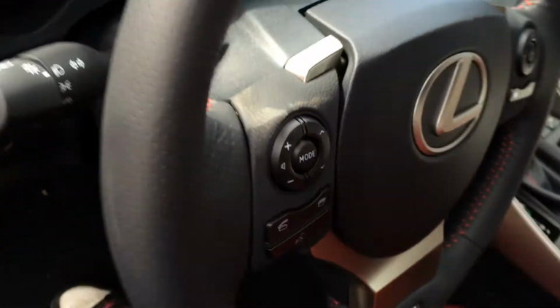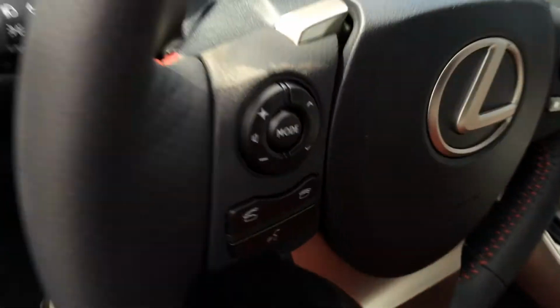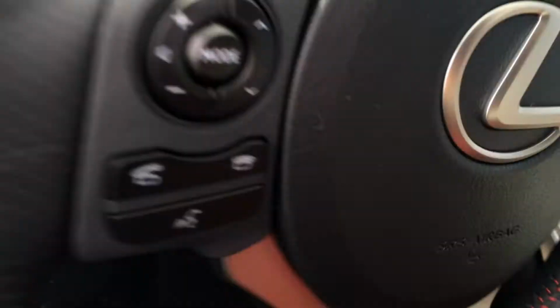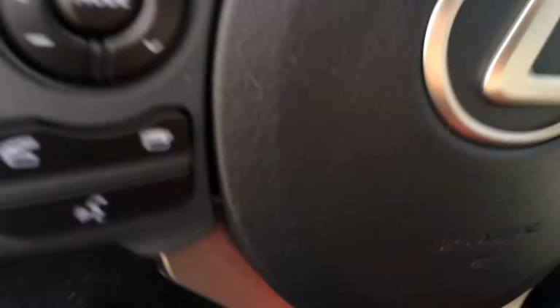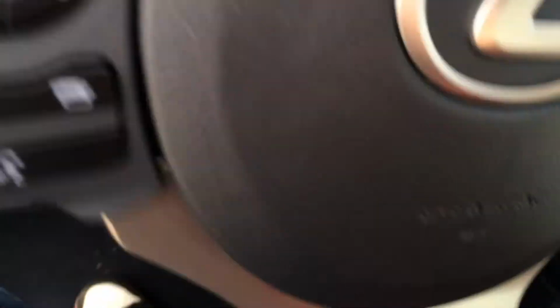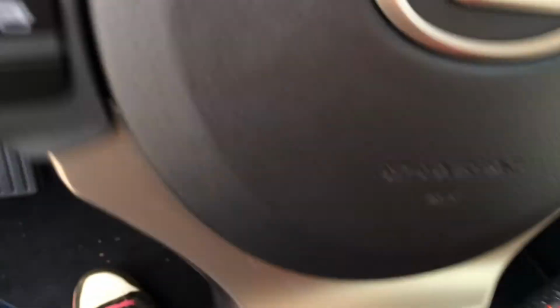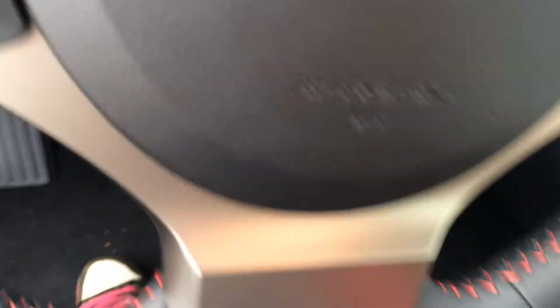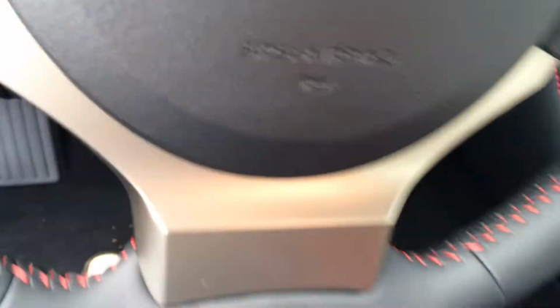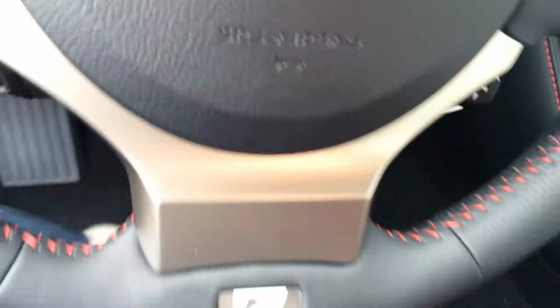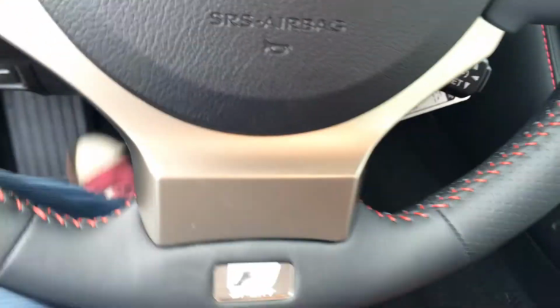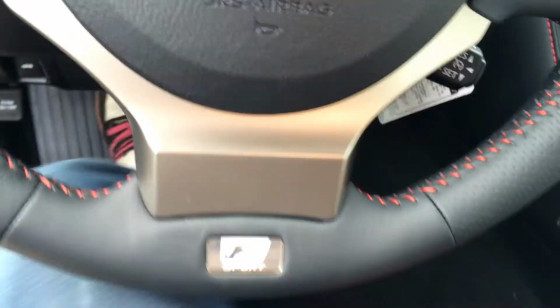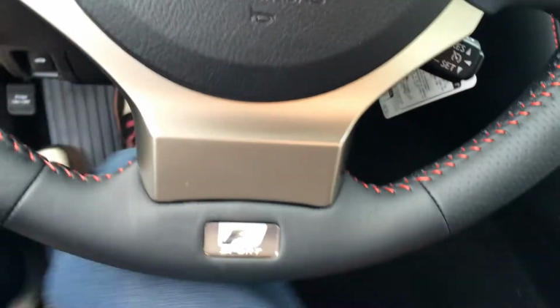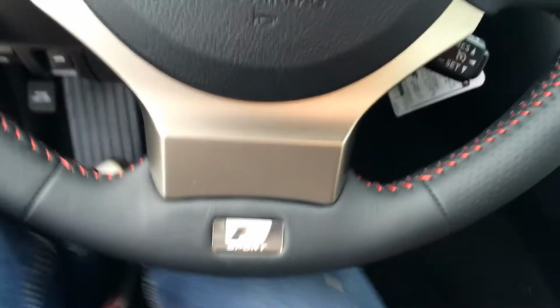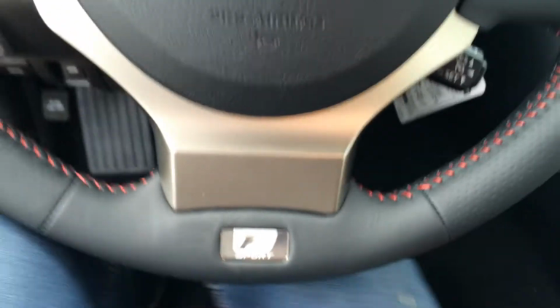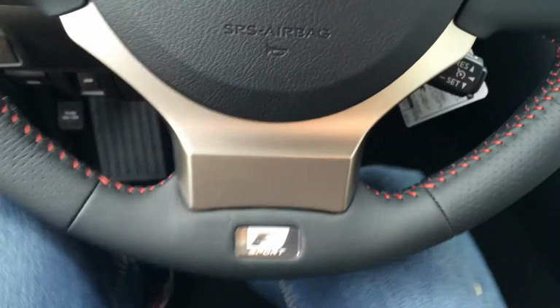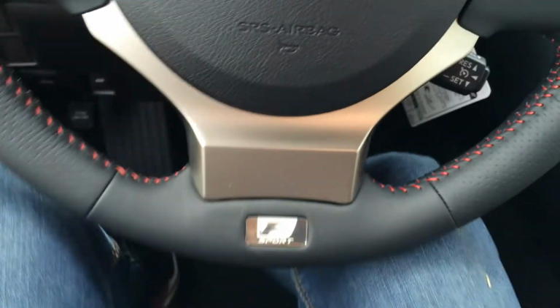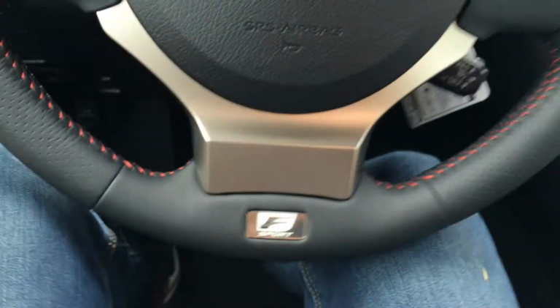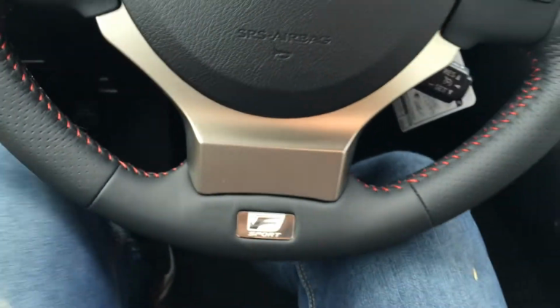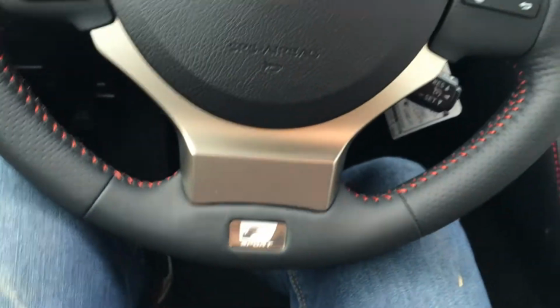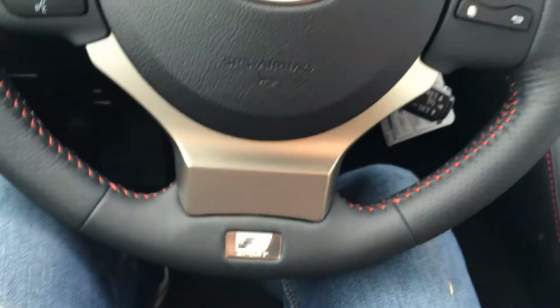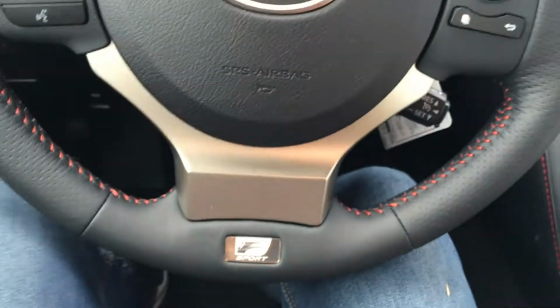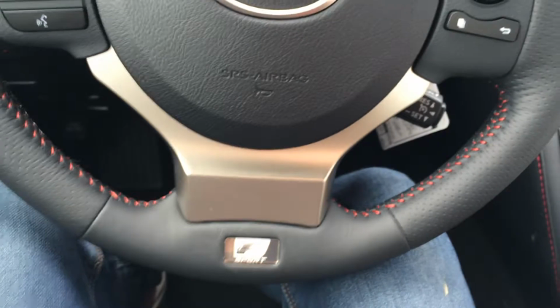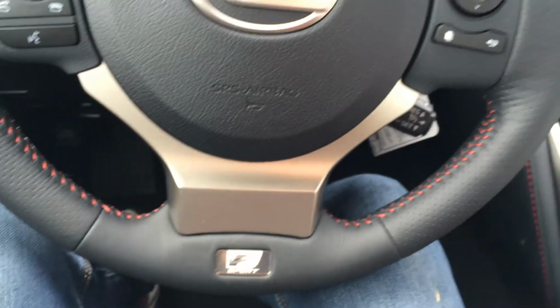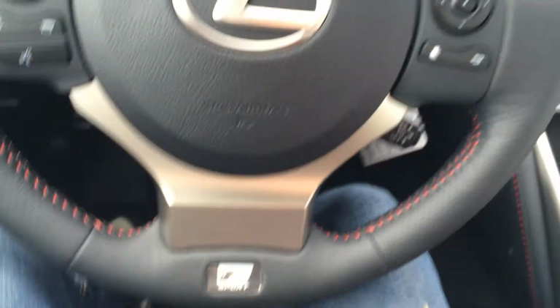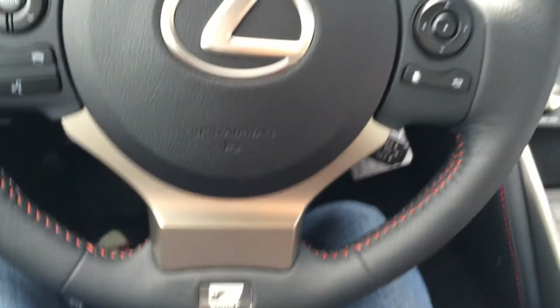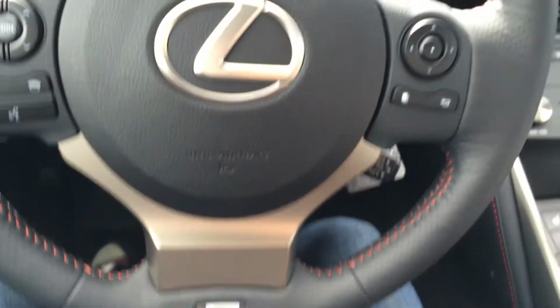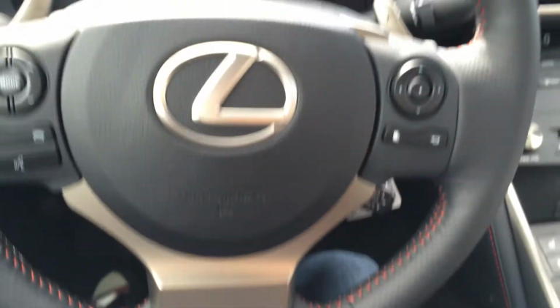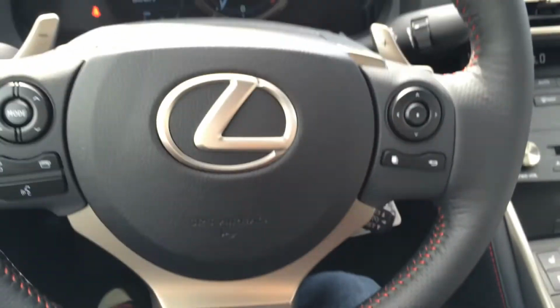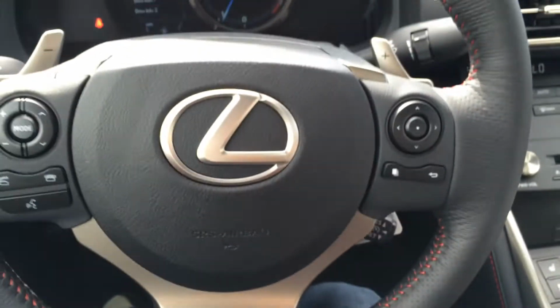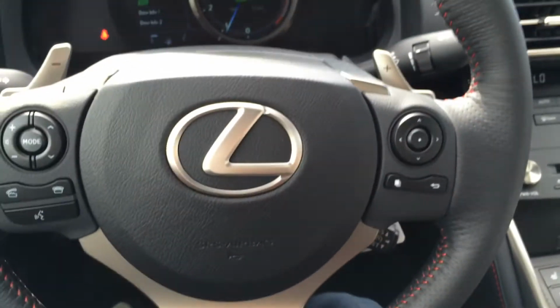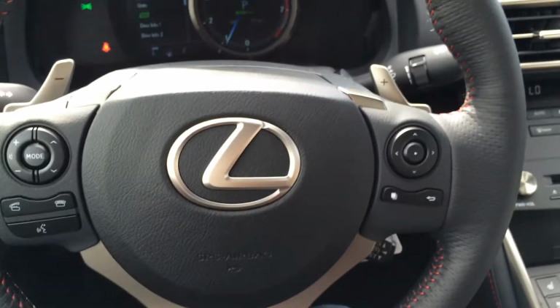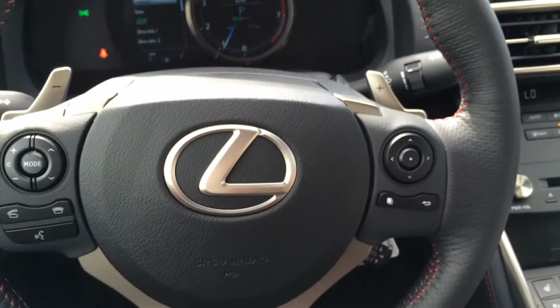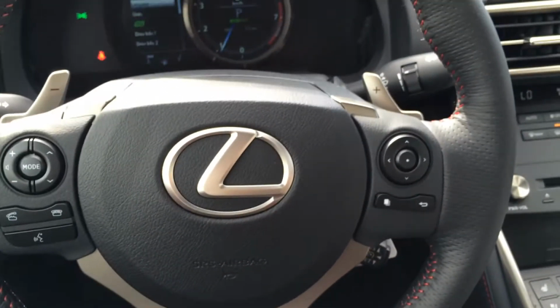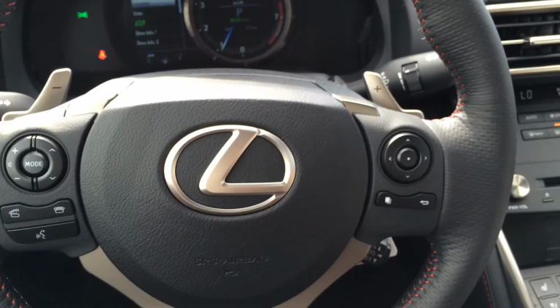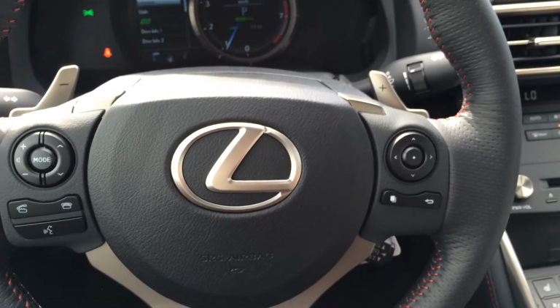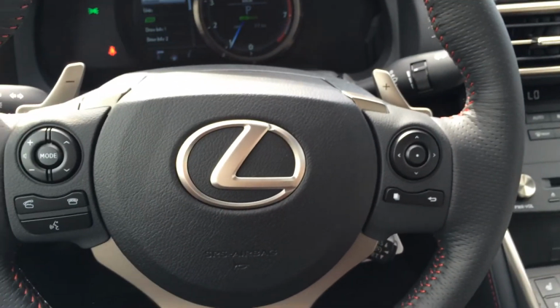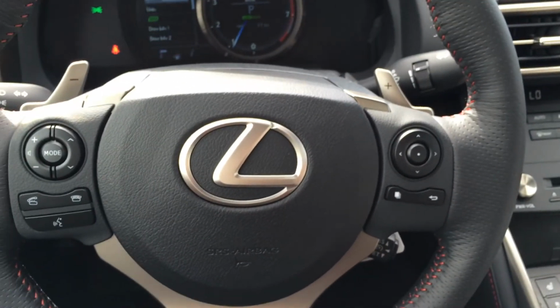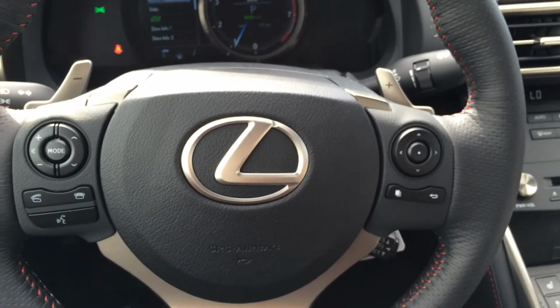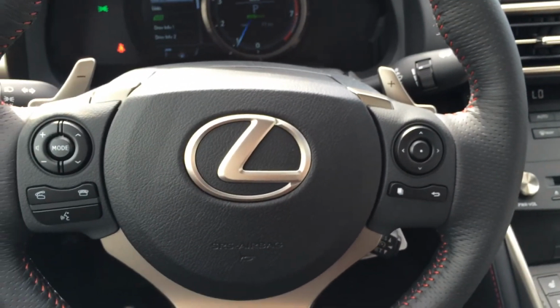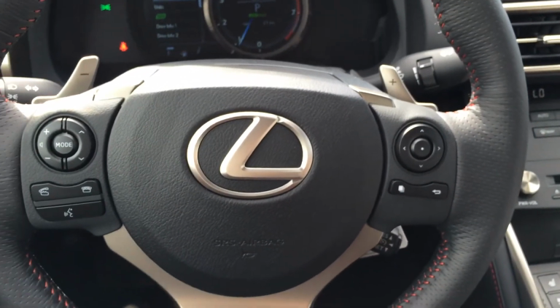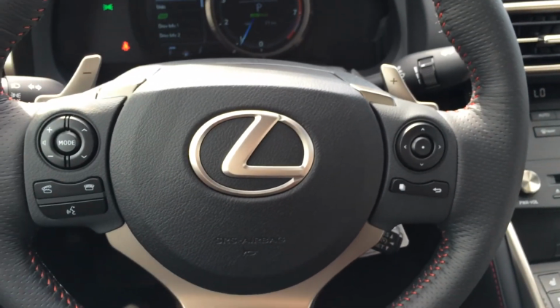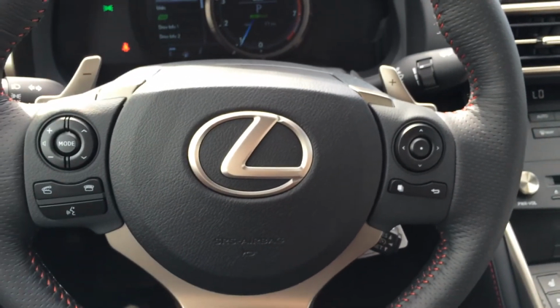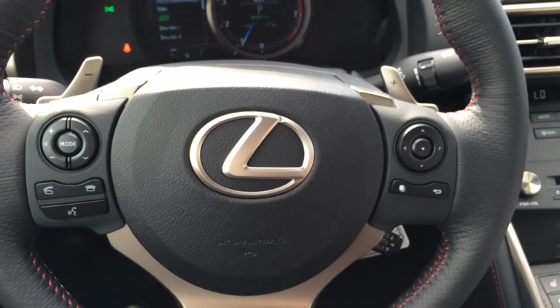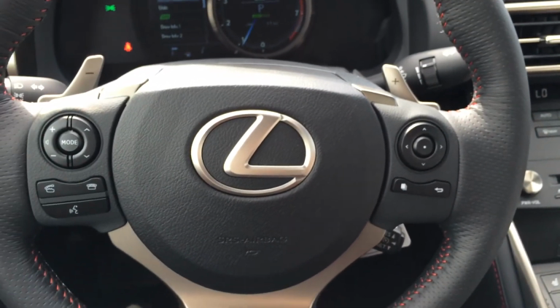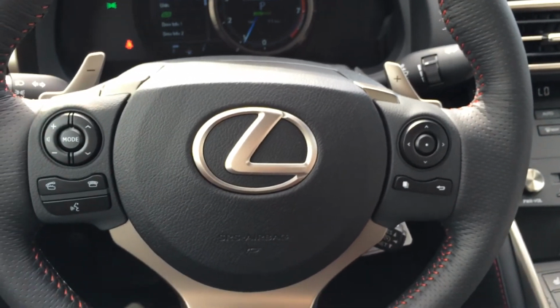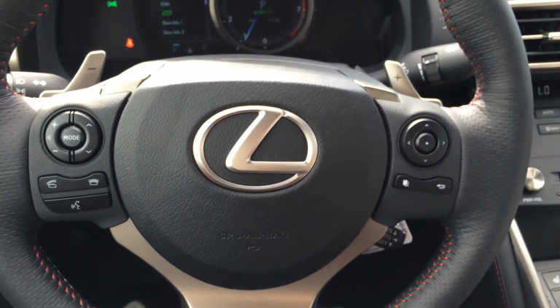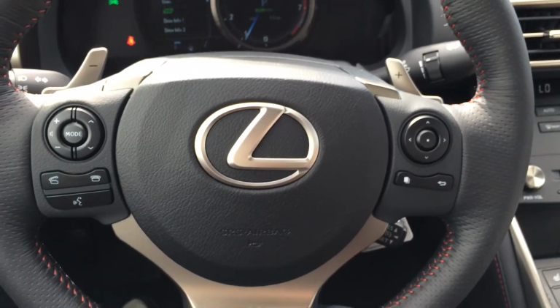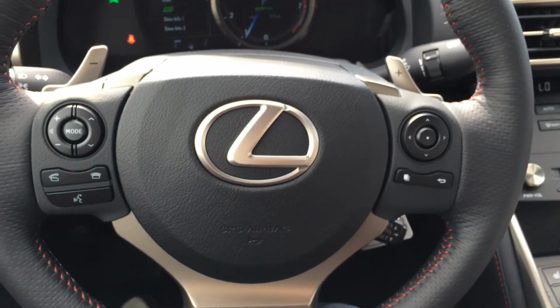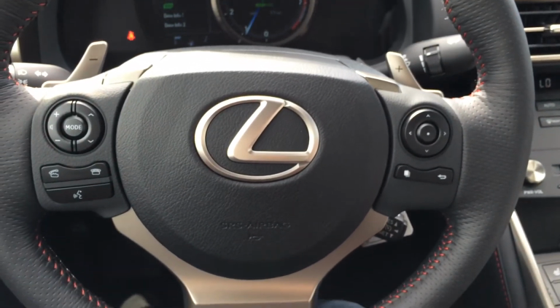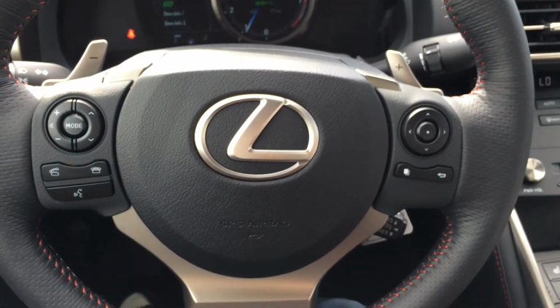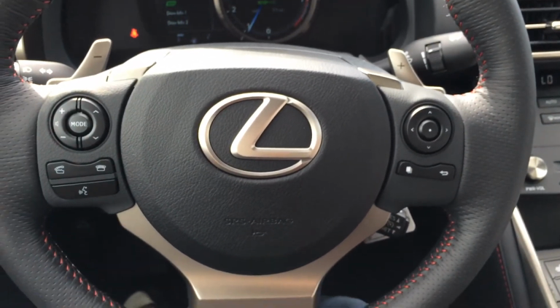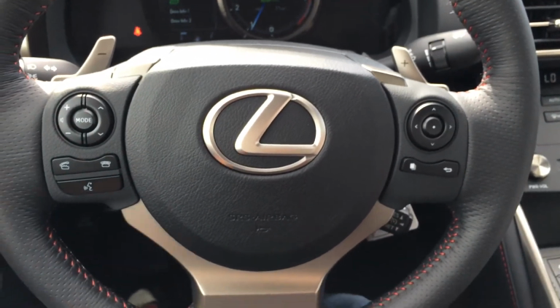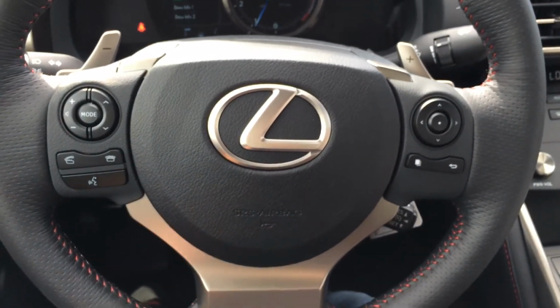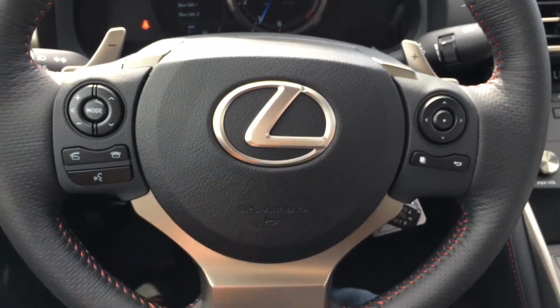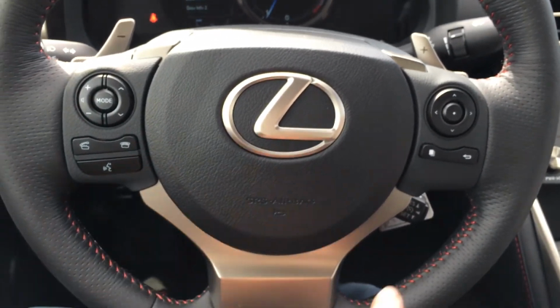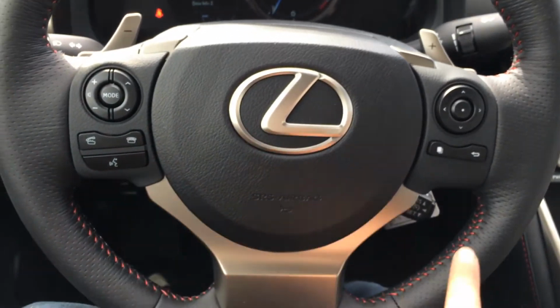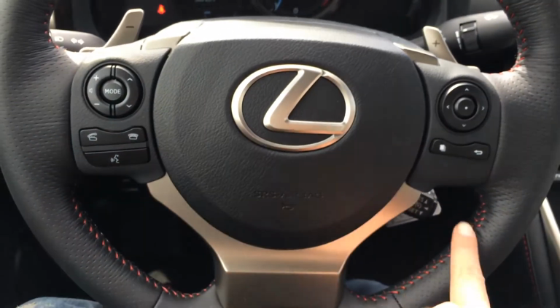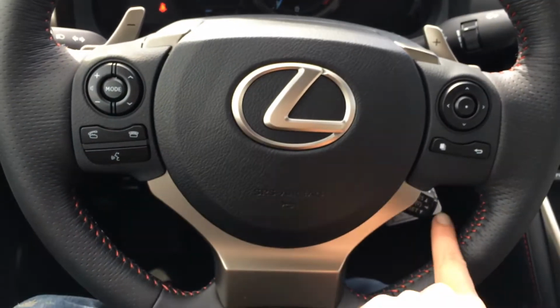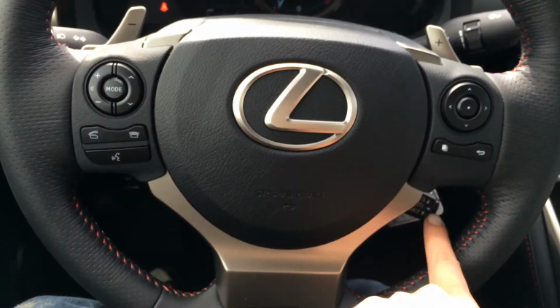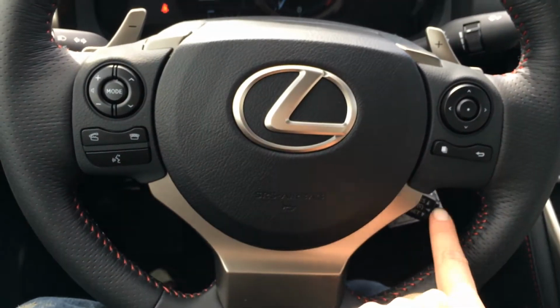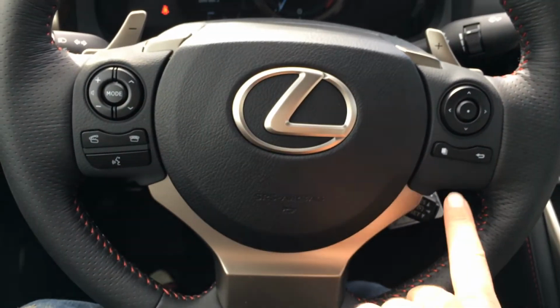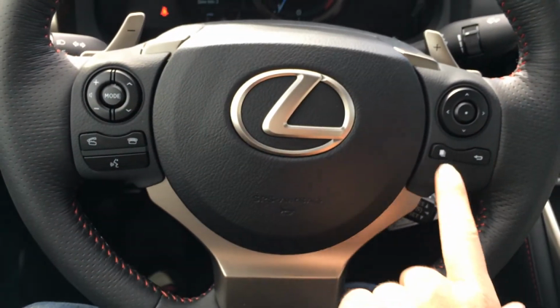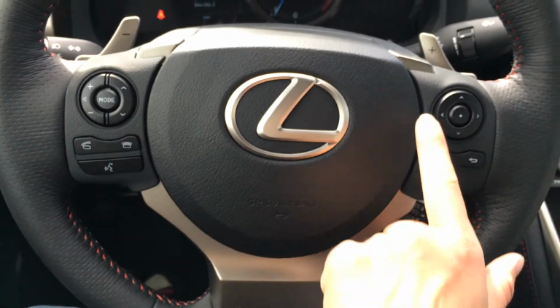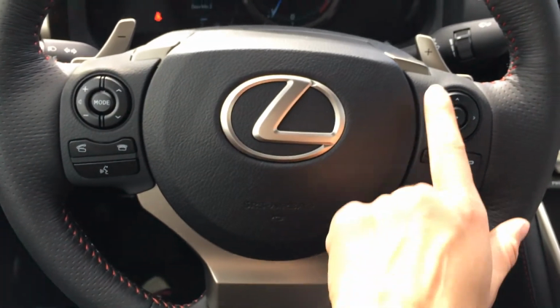The steering wheel is tilt and telescopic, and fully leather wrapped. It has paddle shifters as well as audio controls, hands-free communication, and cruise control.